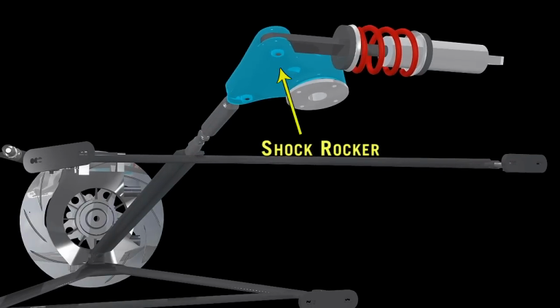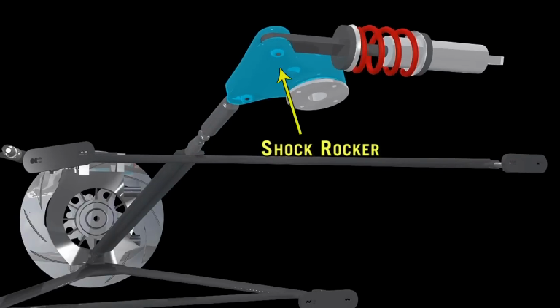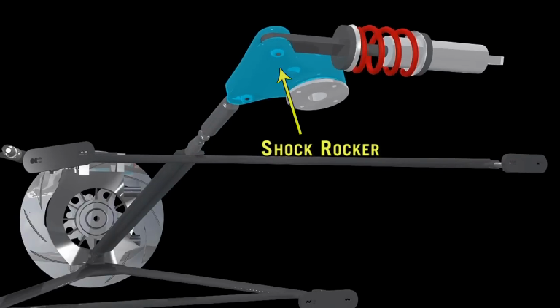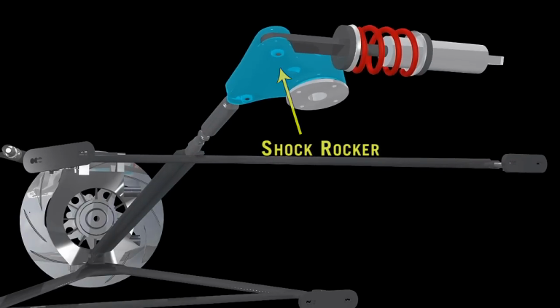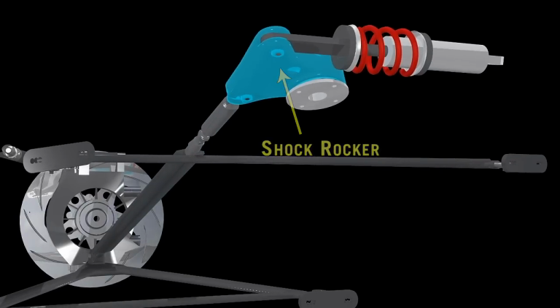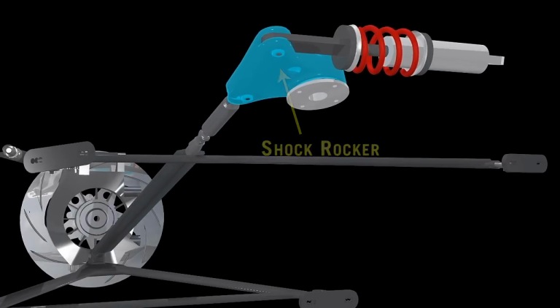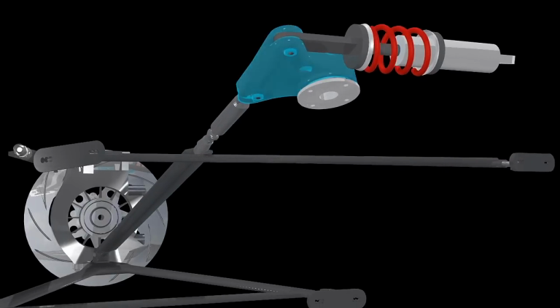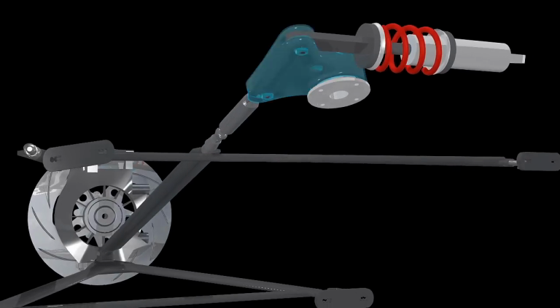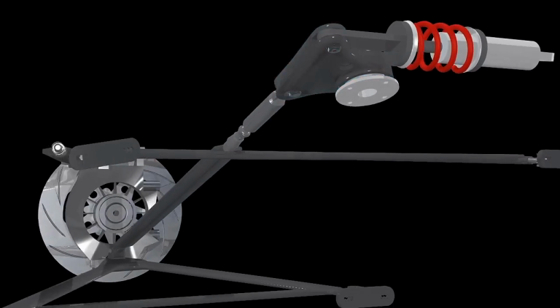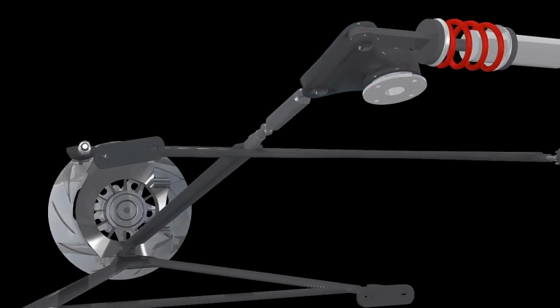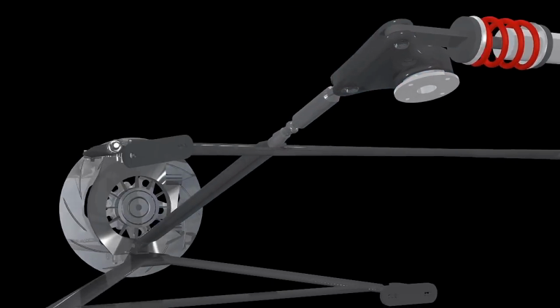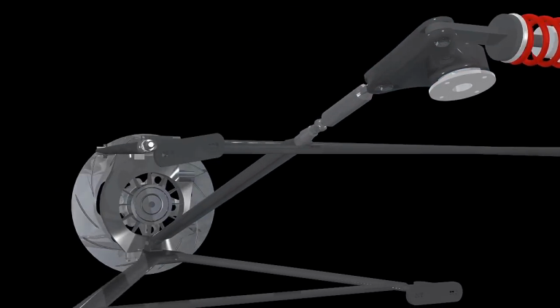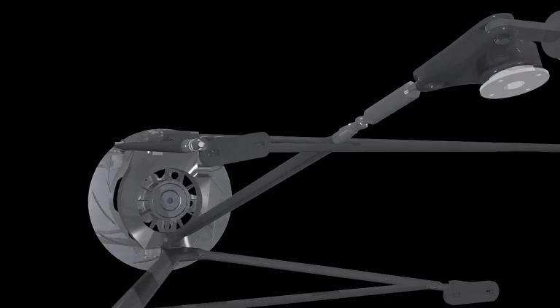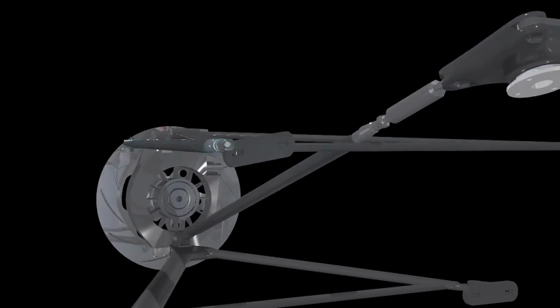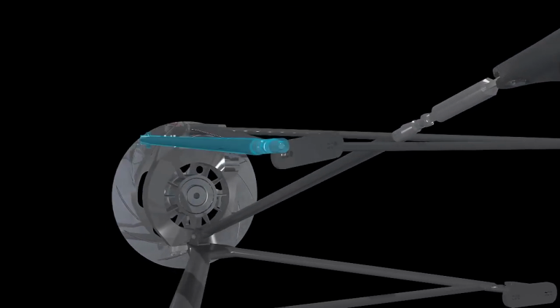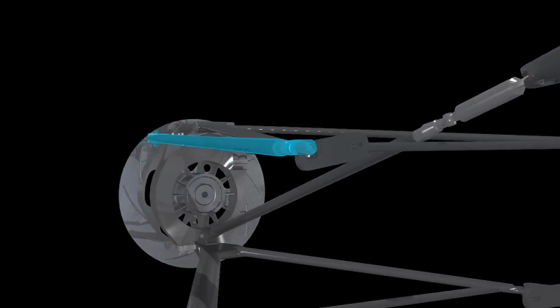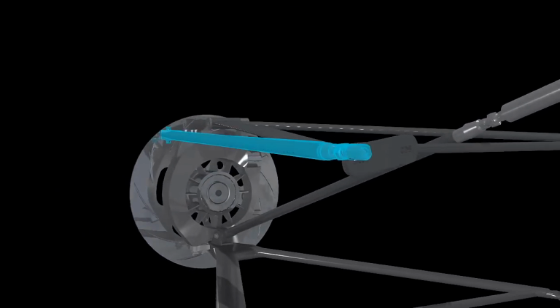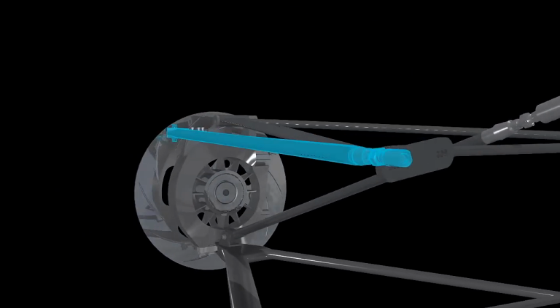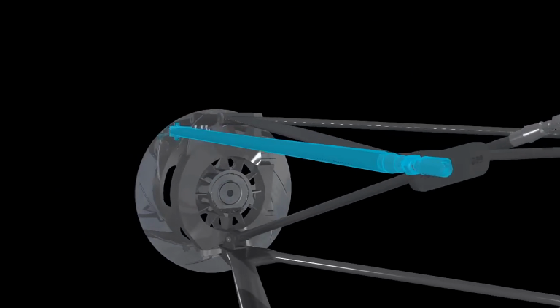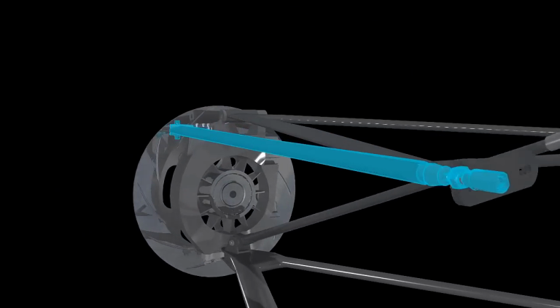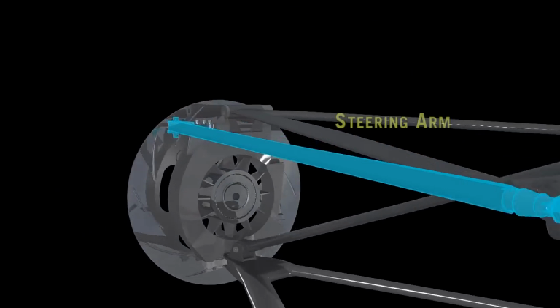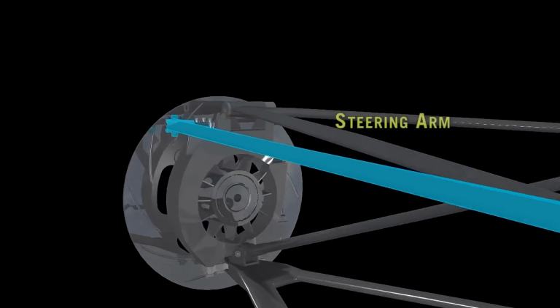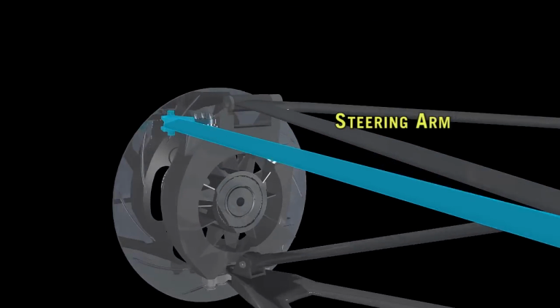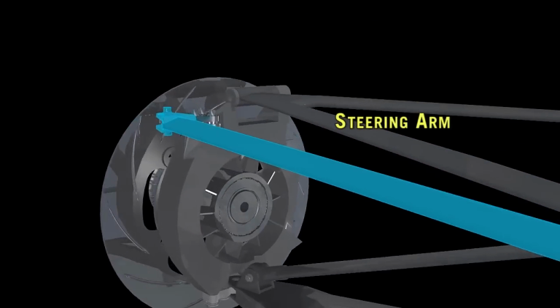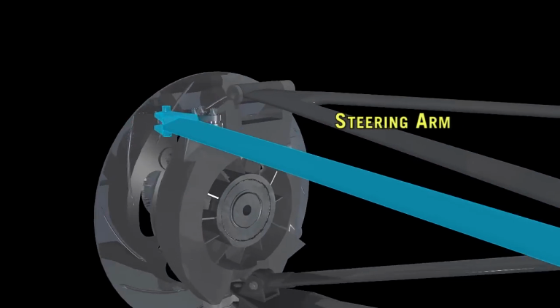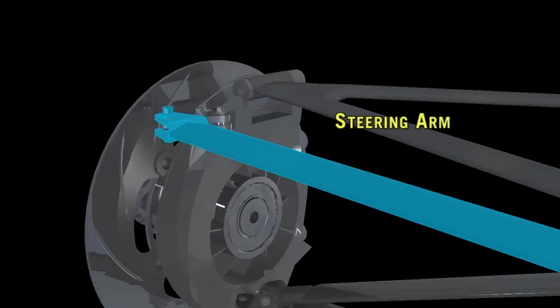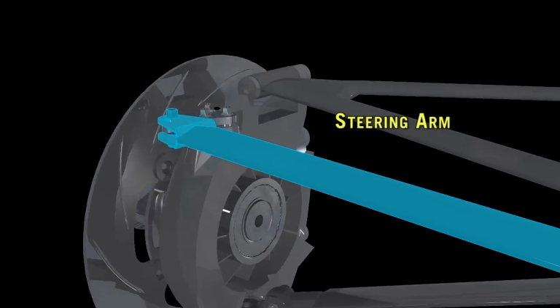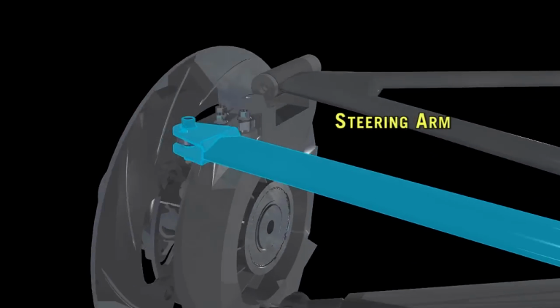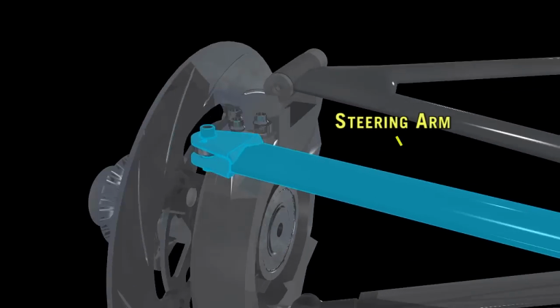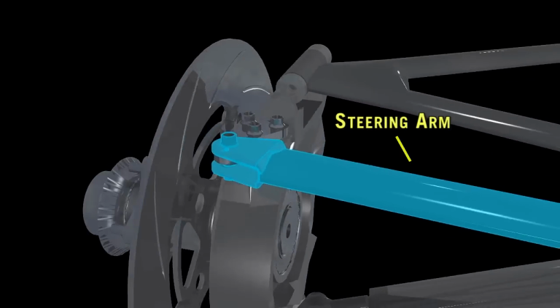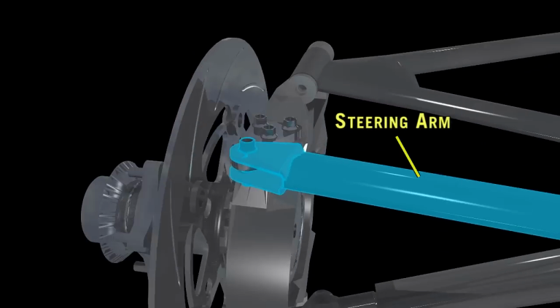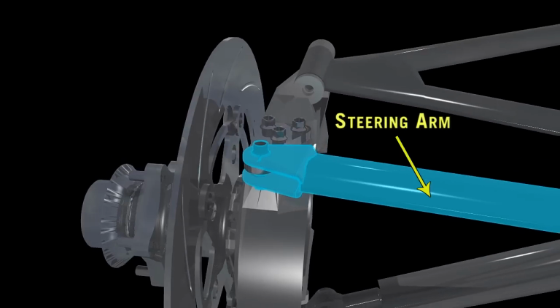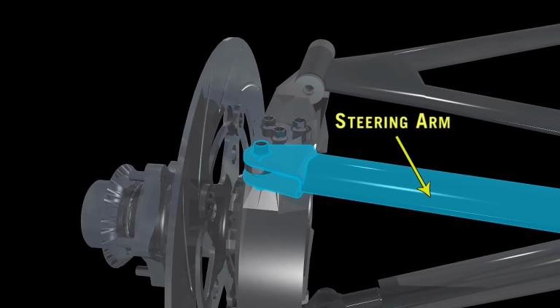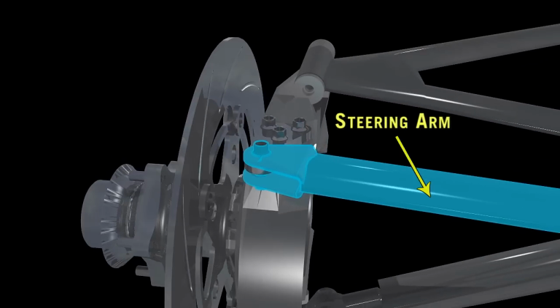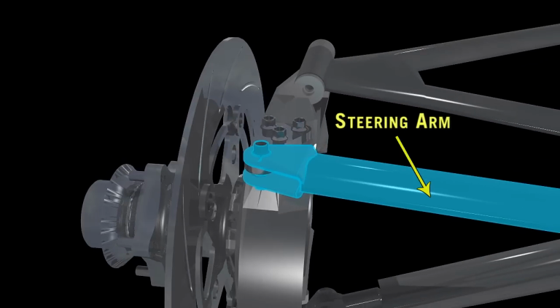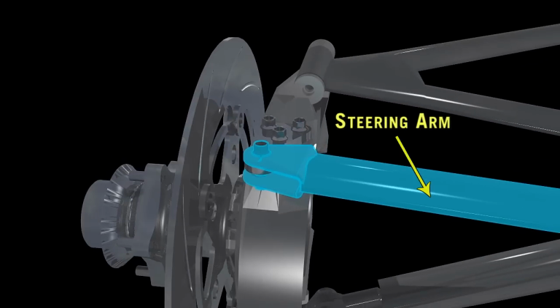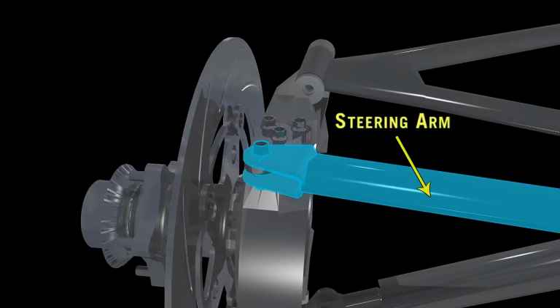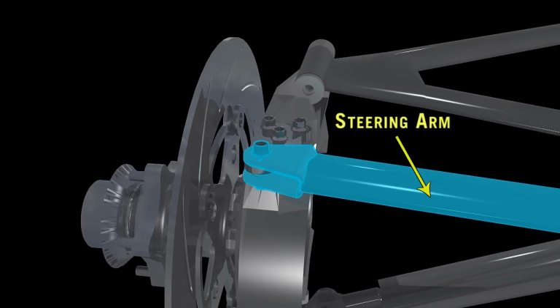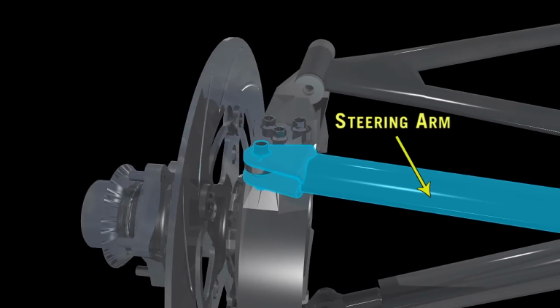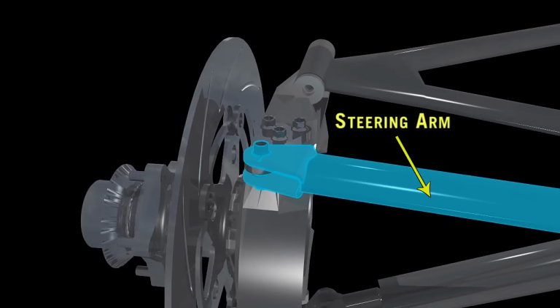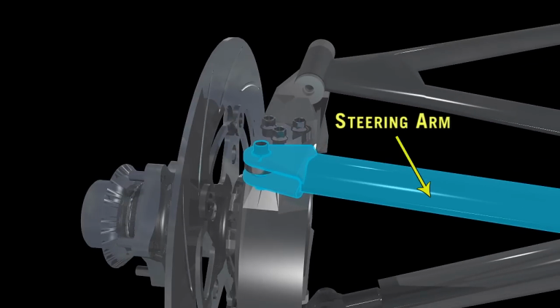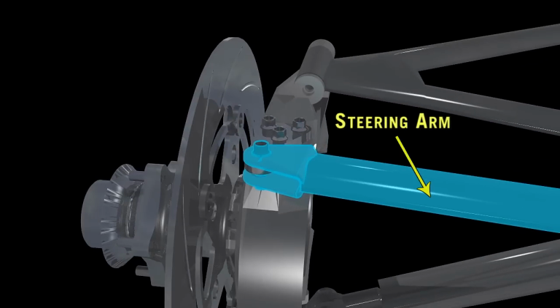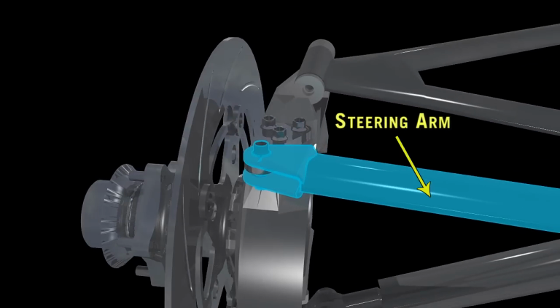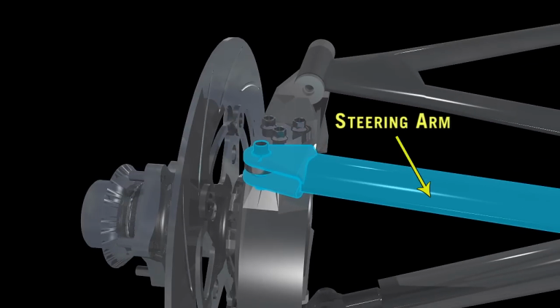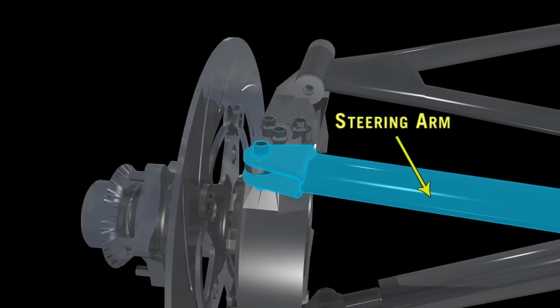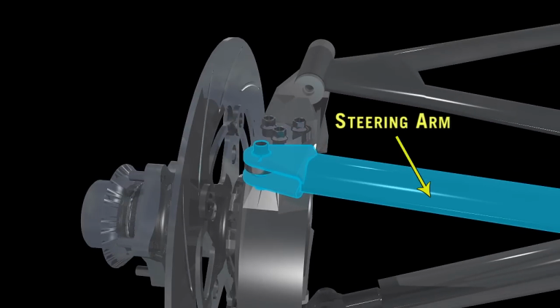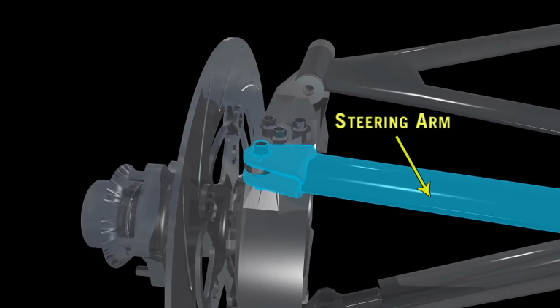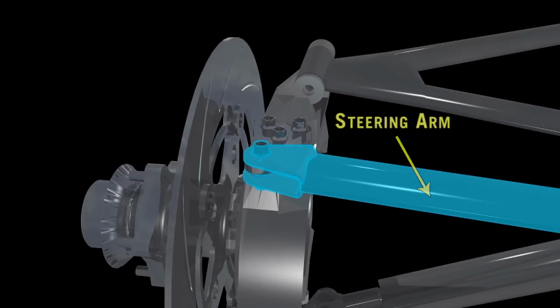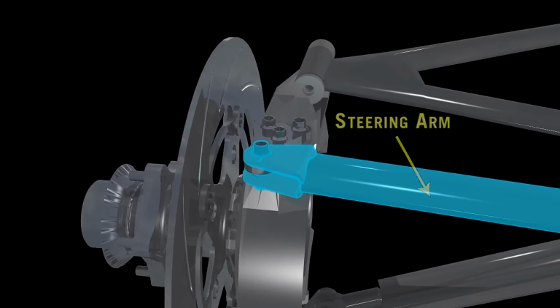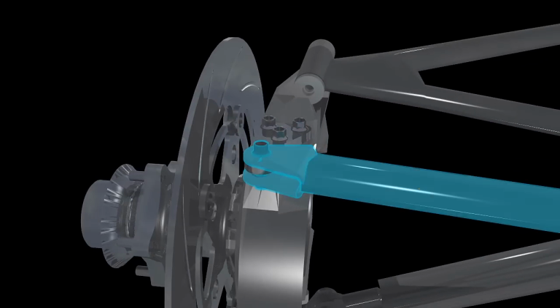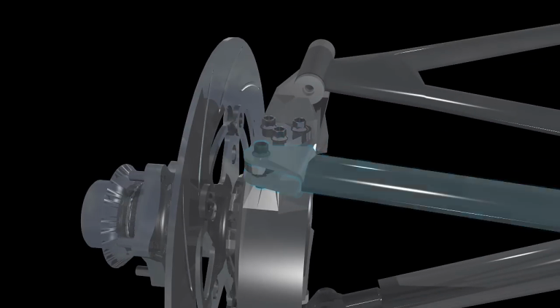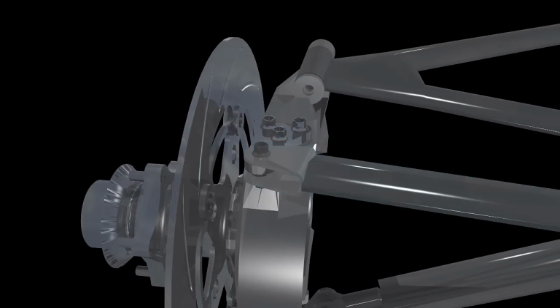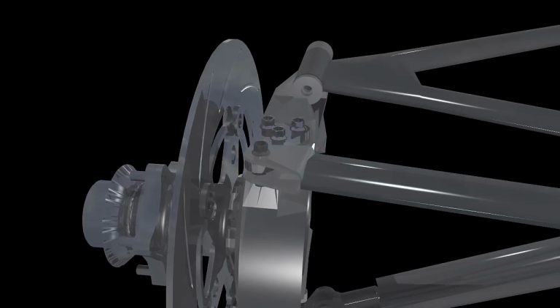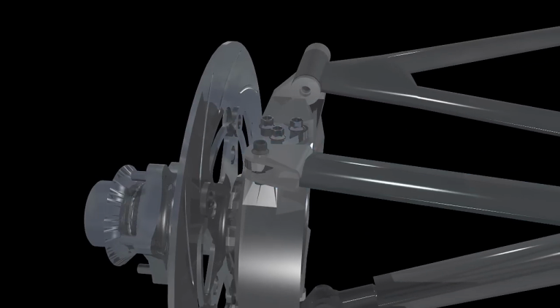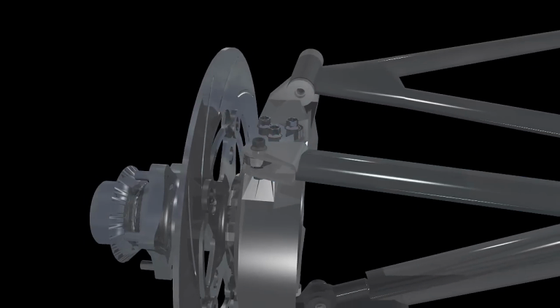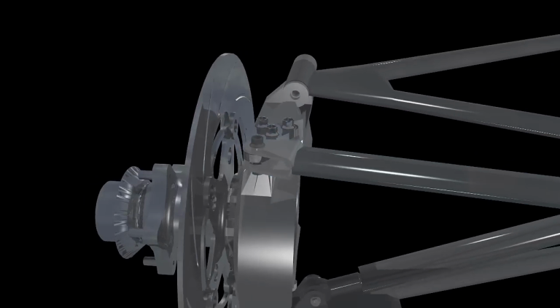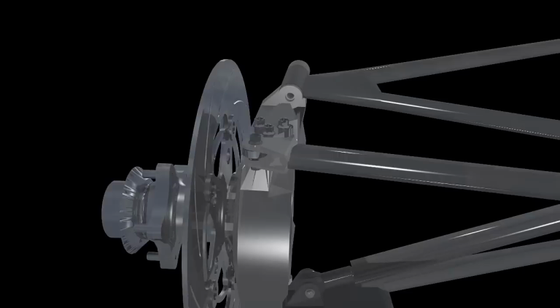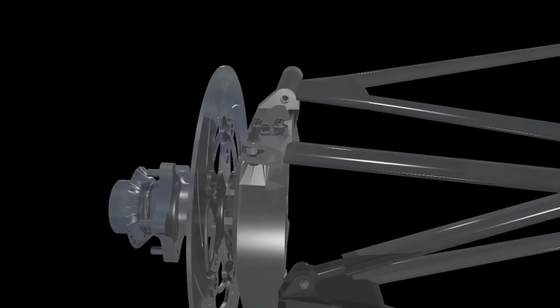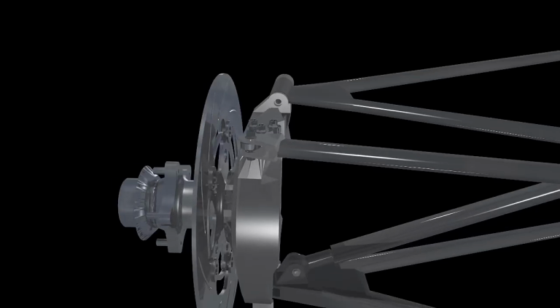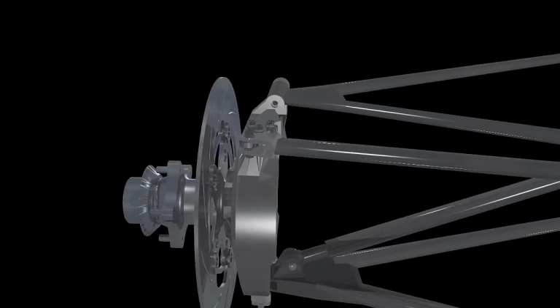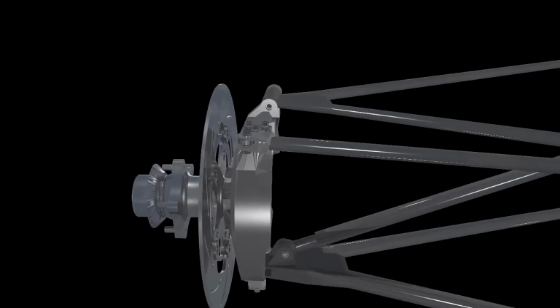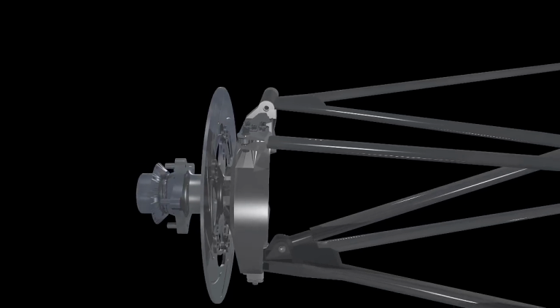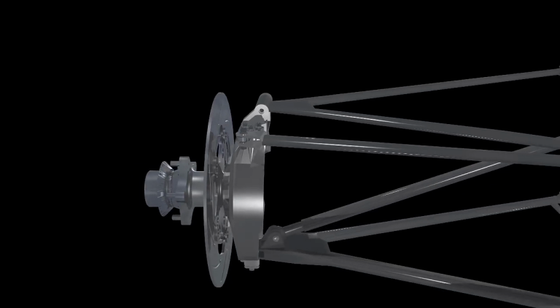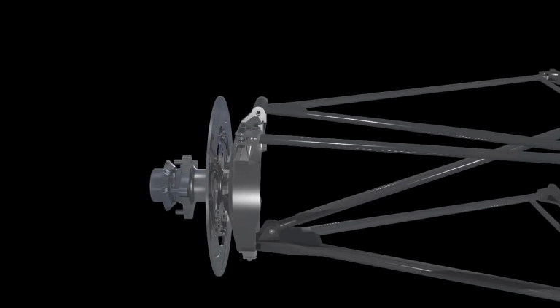Lastly, the steering arm connects to the top of the upright and gives the driver exceptional control over the steering.